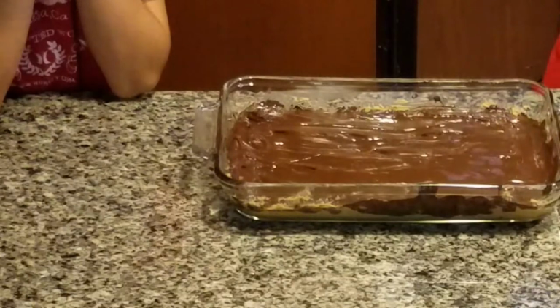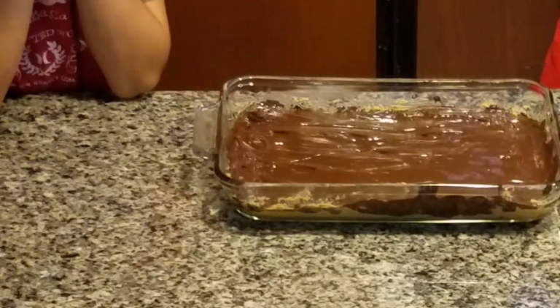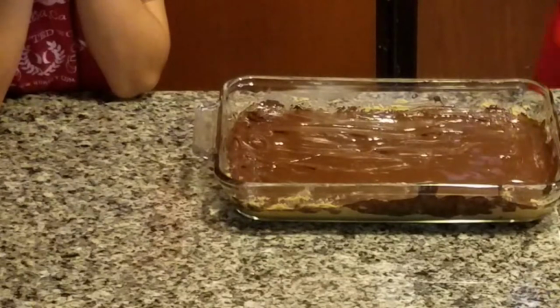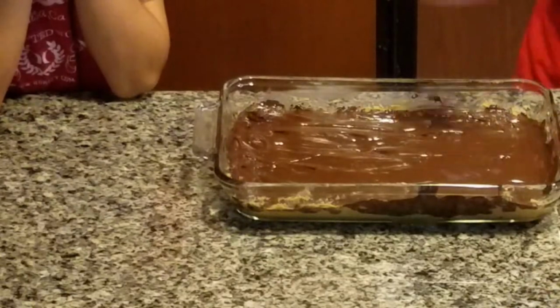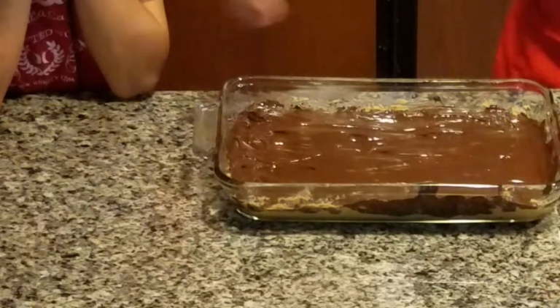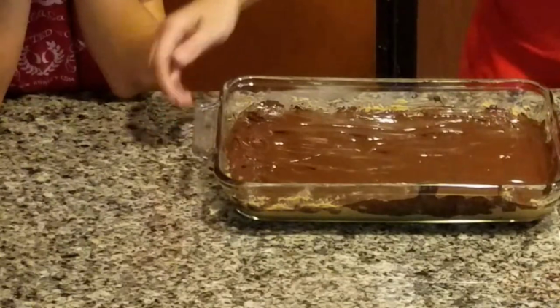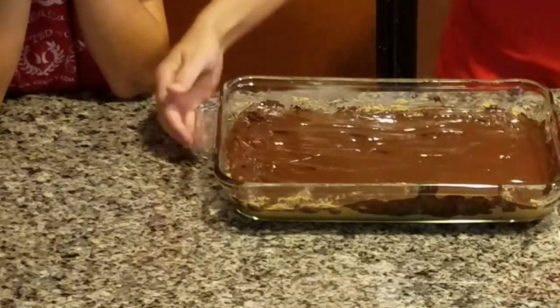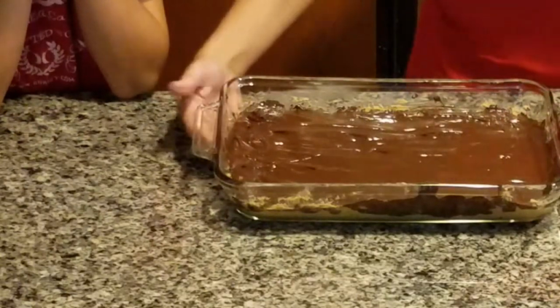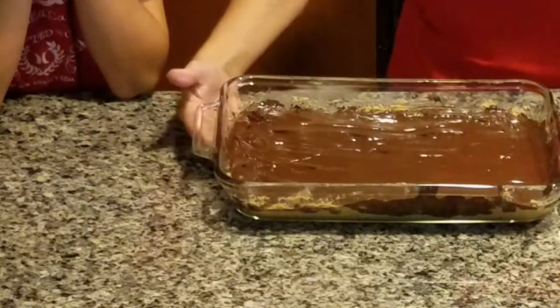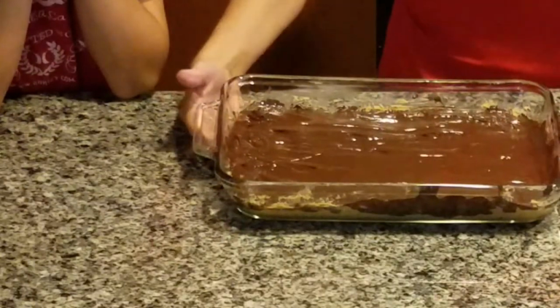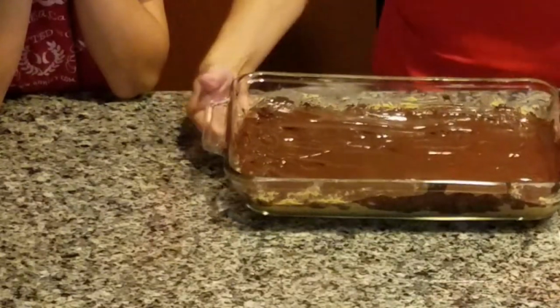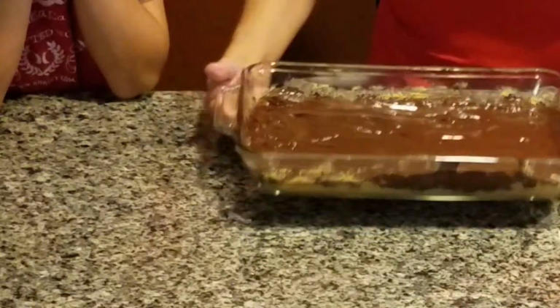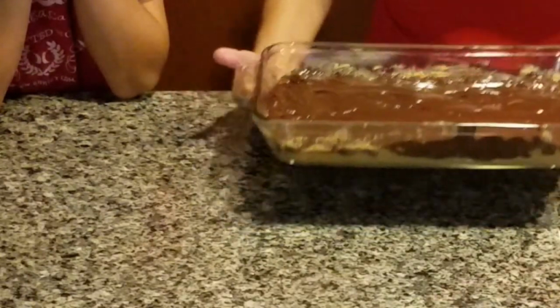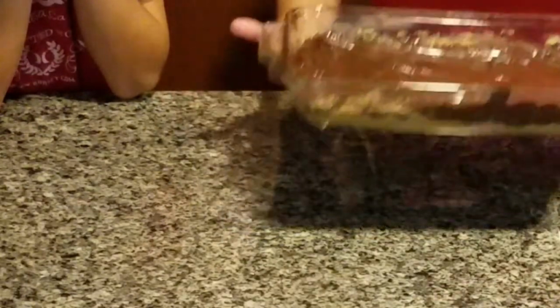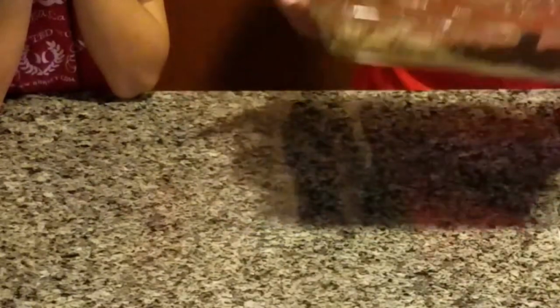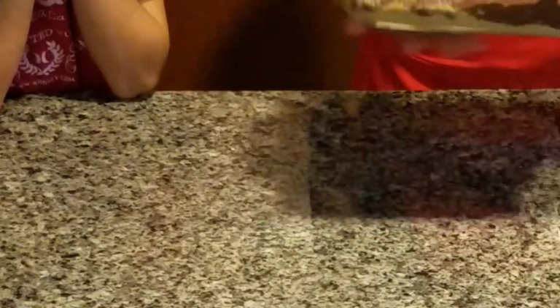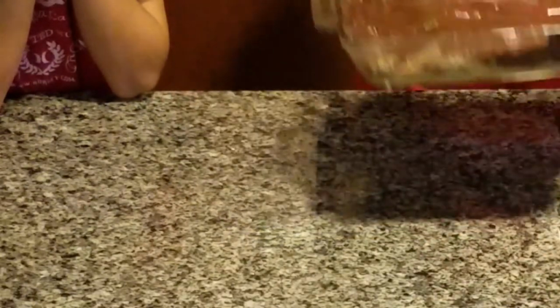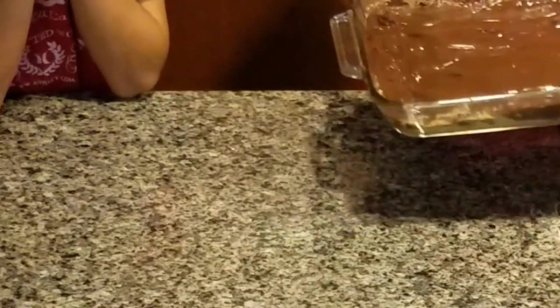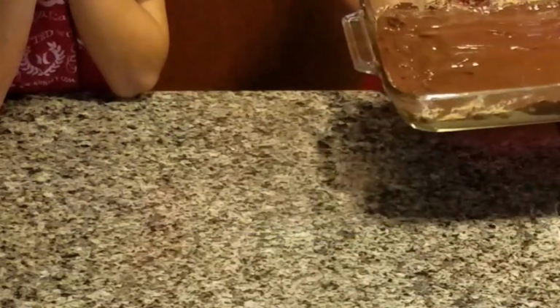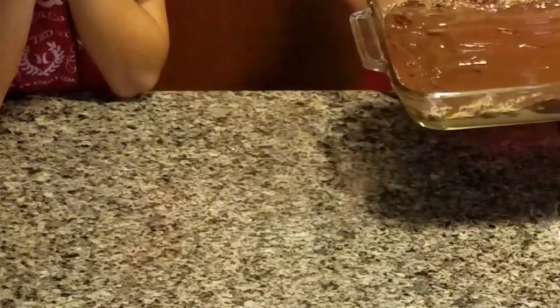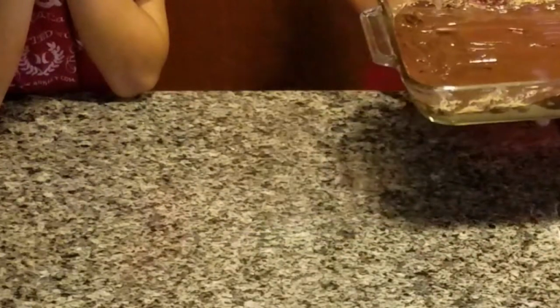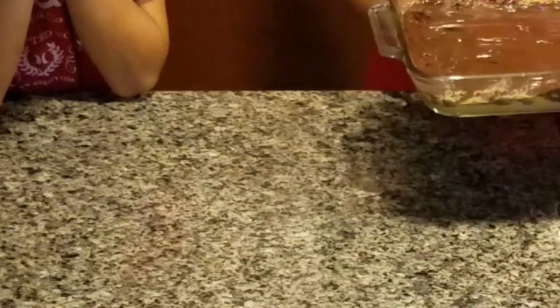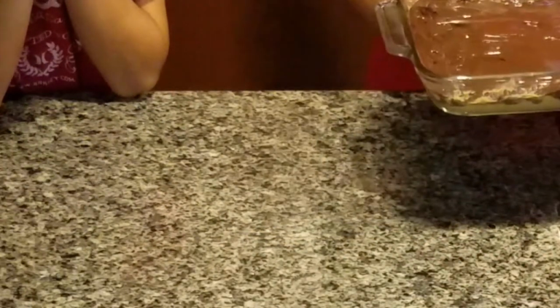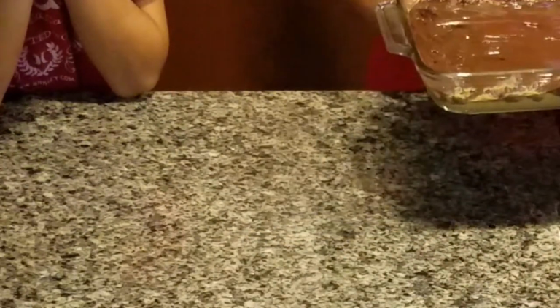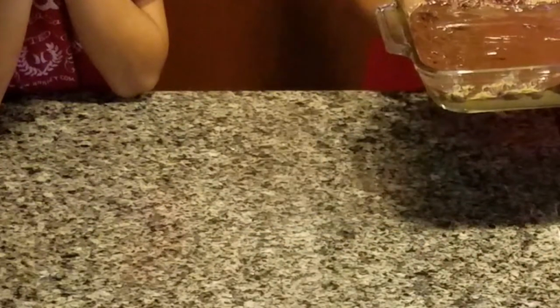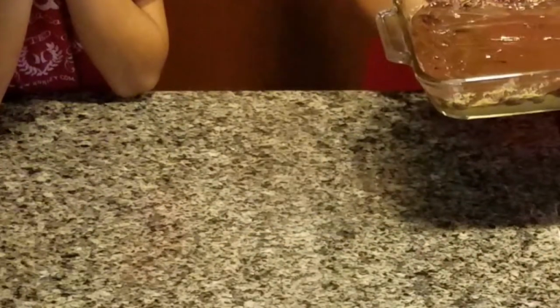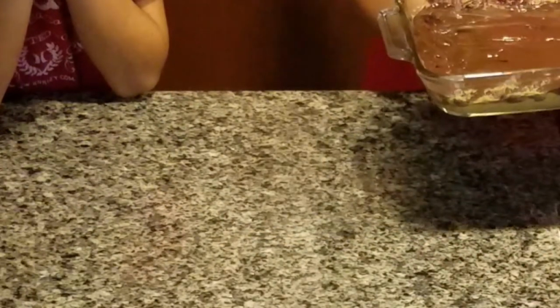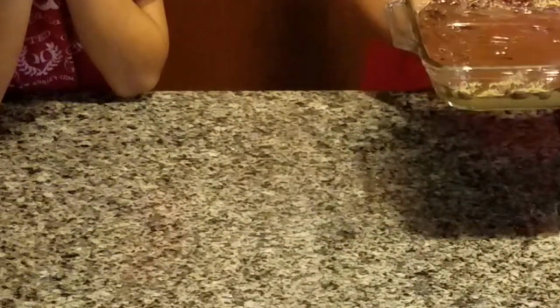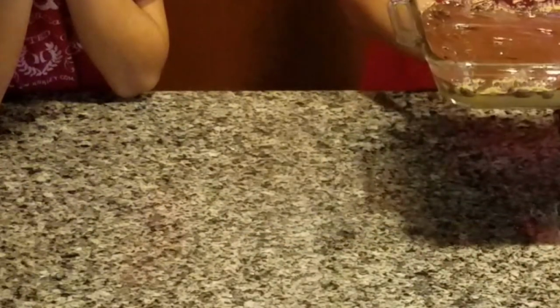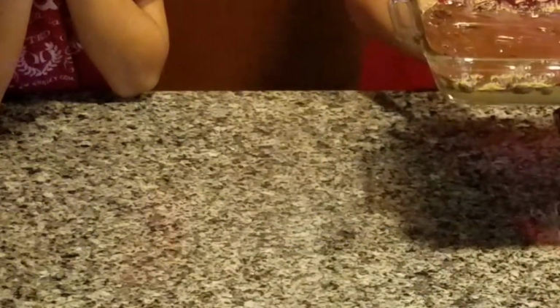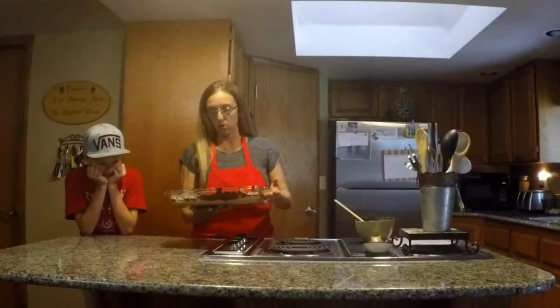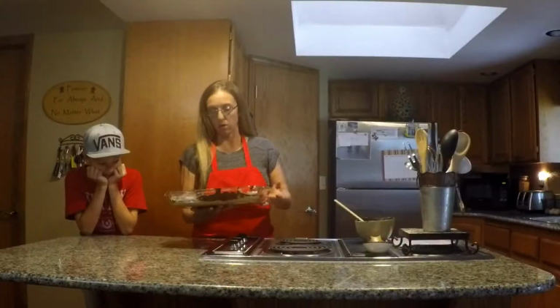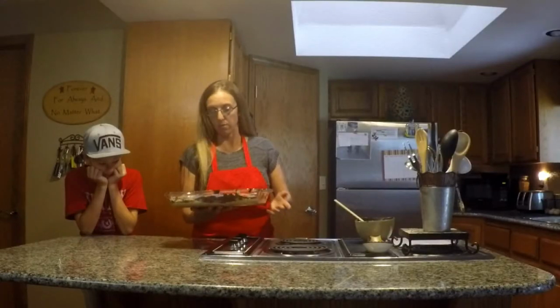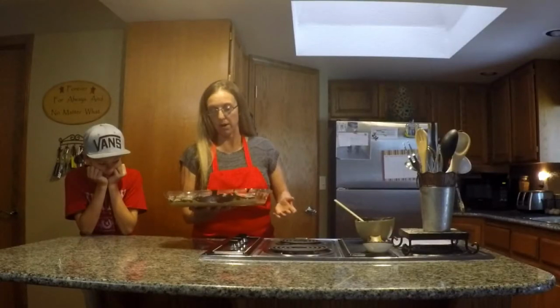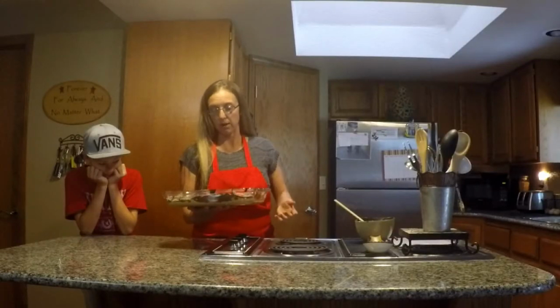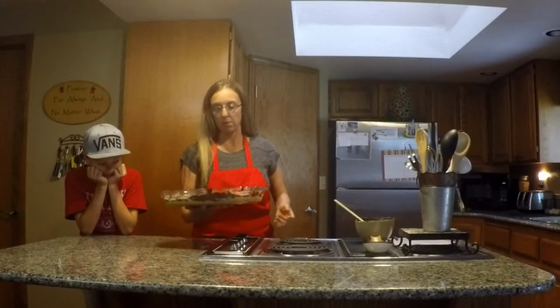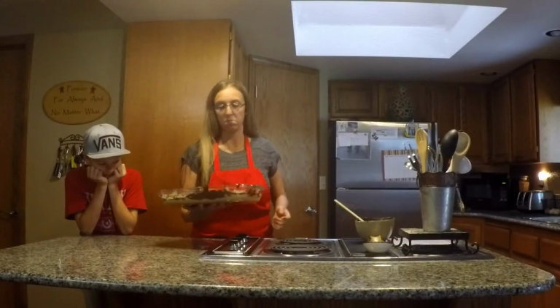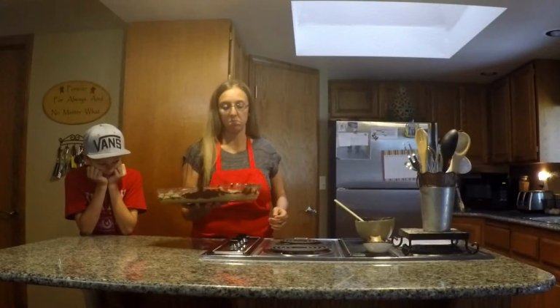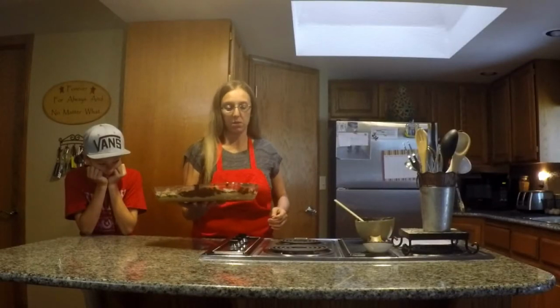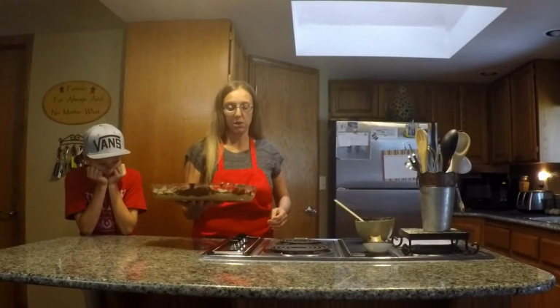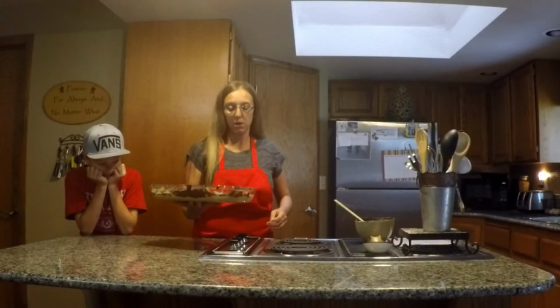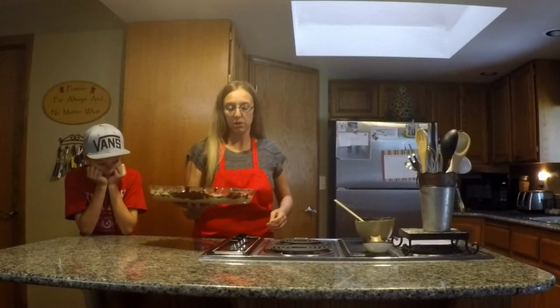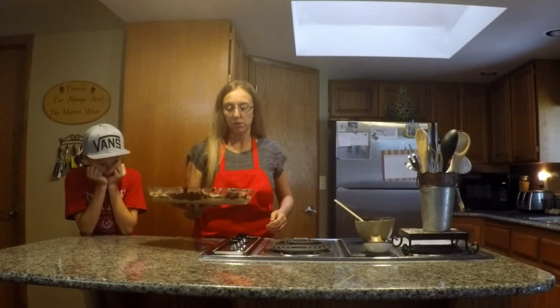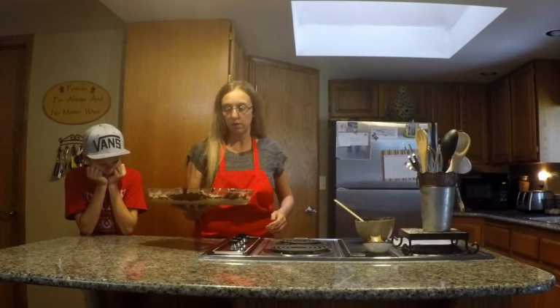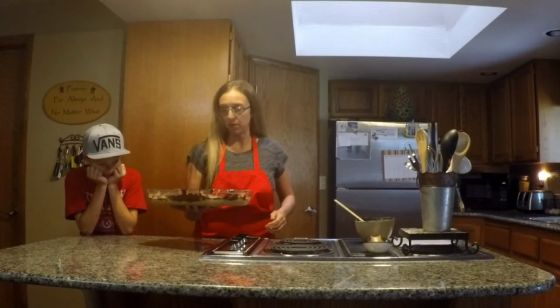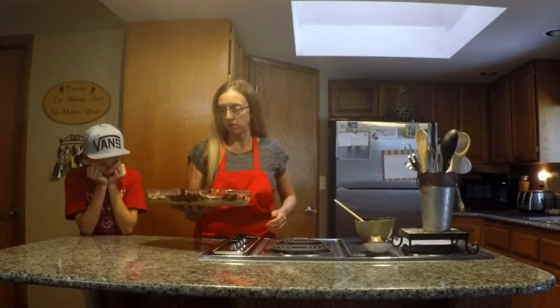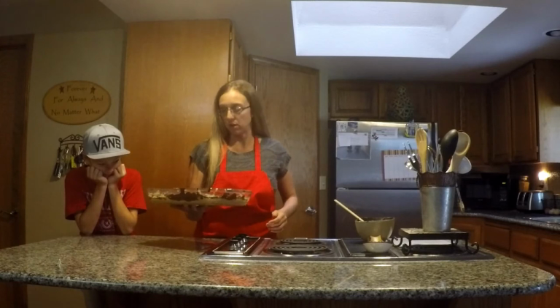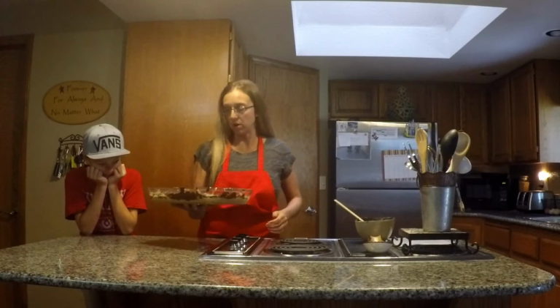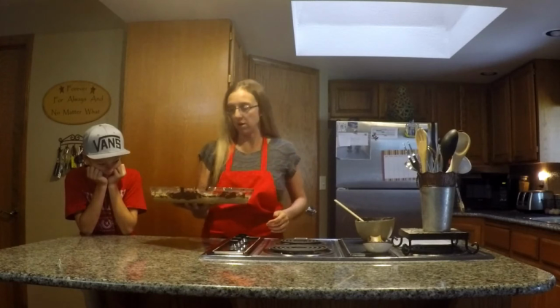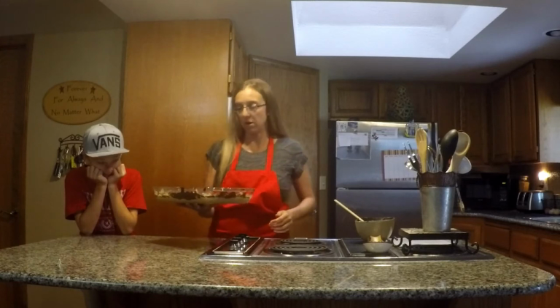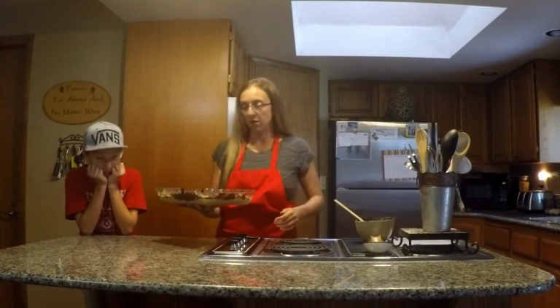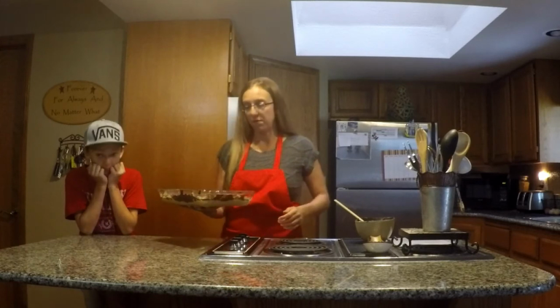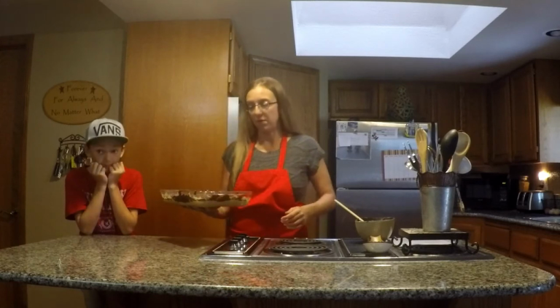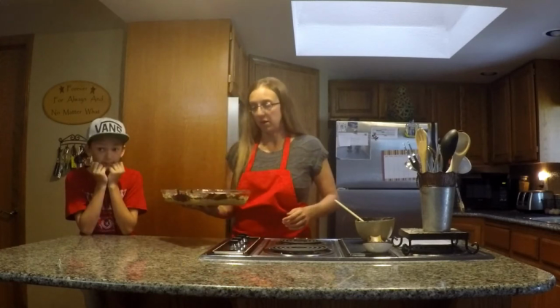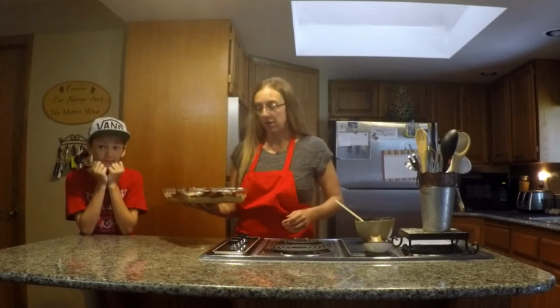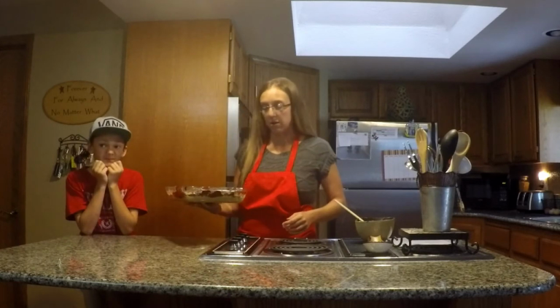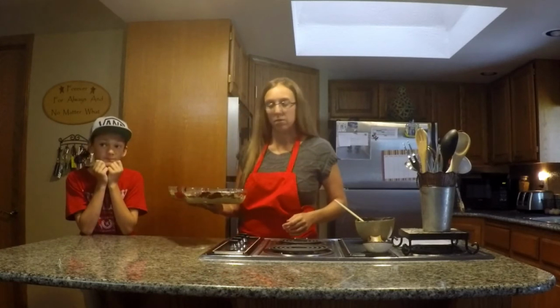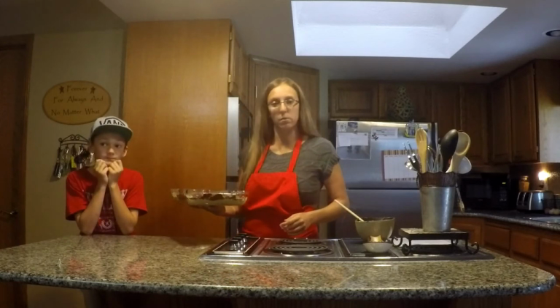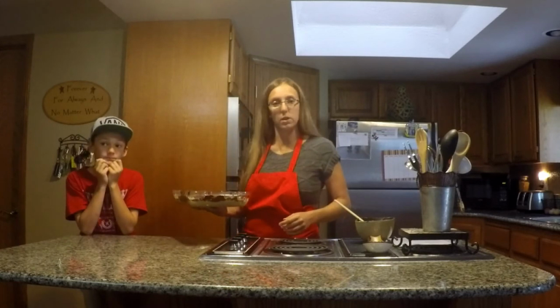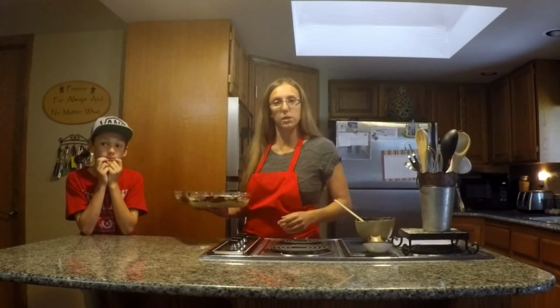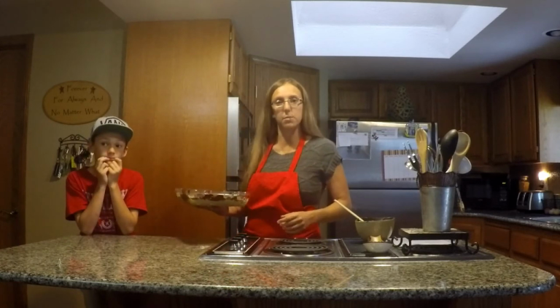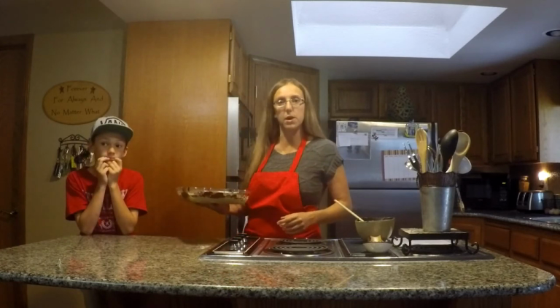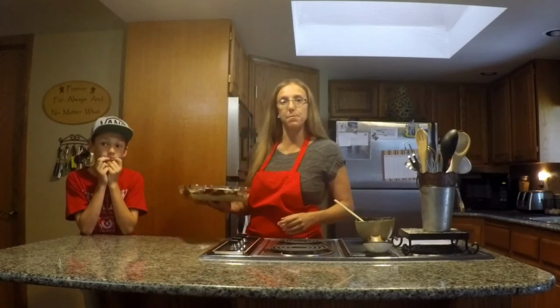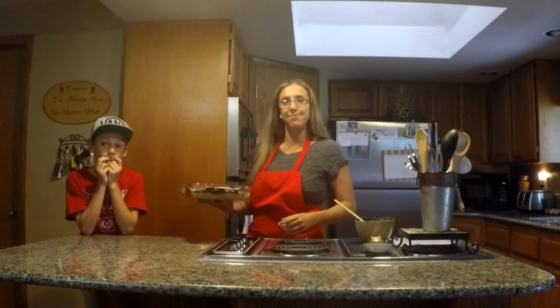And there you have it — put that in your fridge for about an hour, we'll come back and see if it's hardened enough, and cut some up.